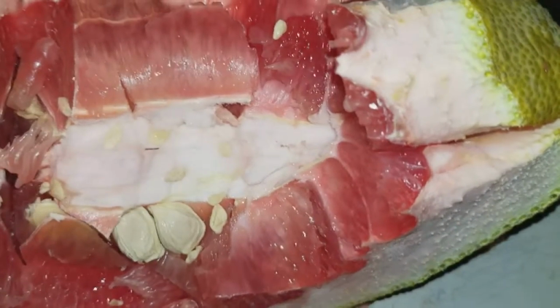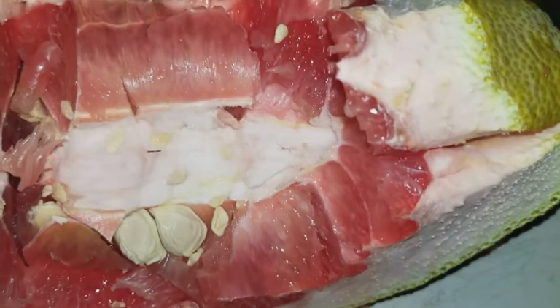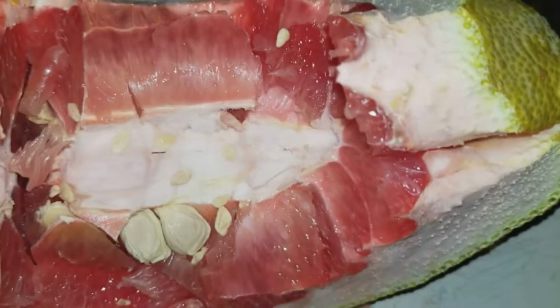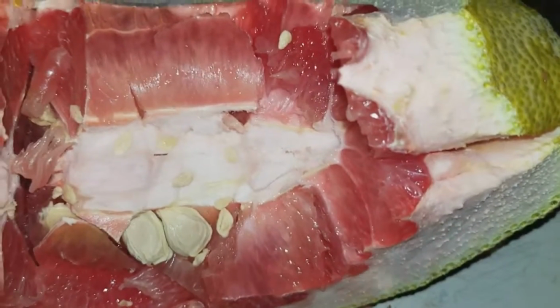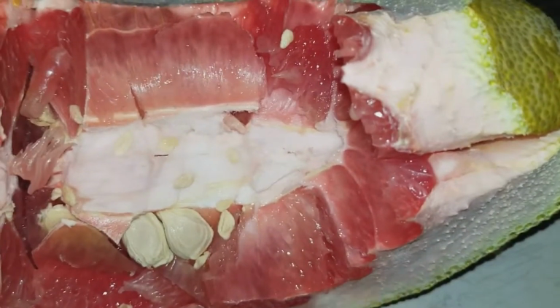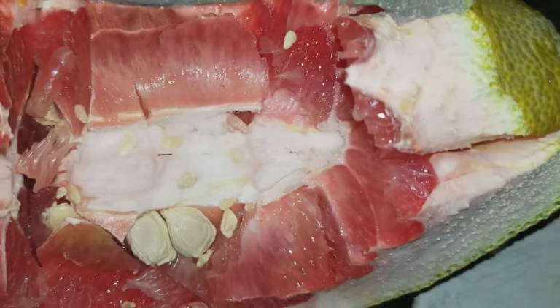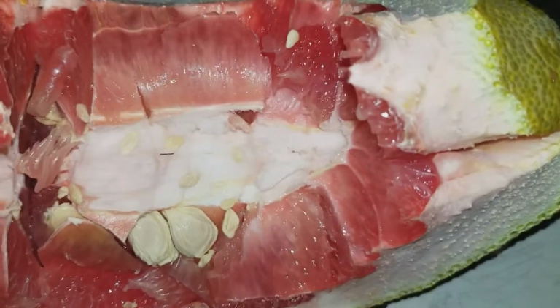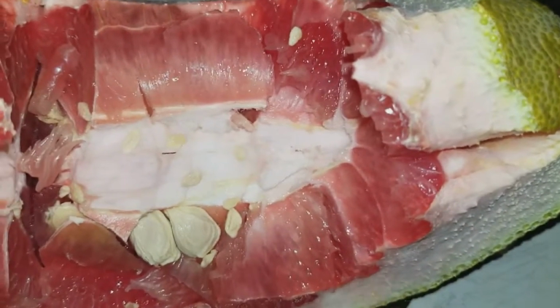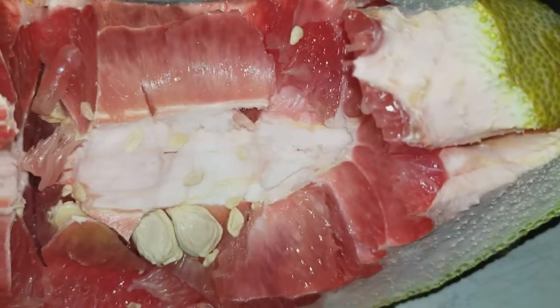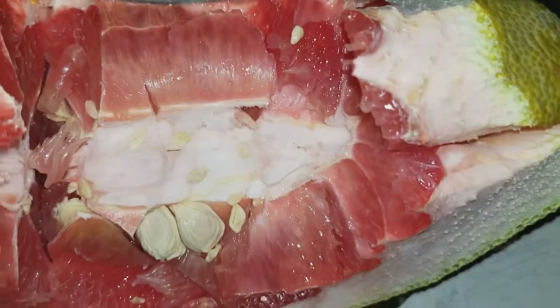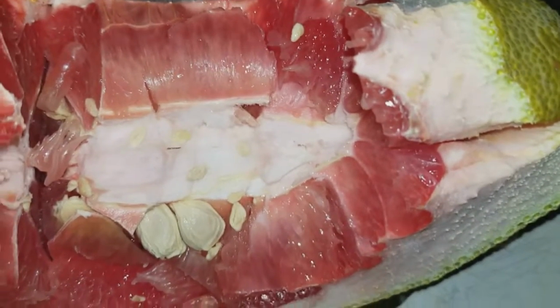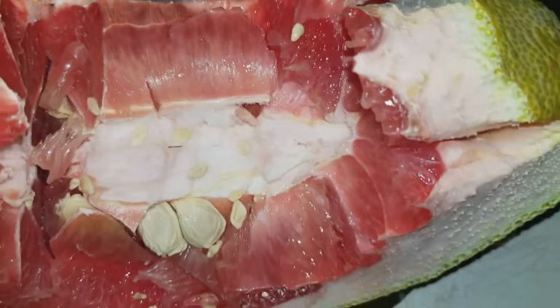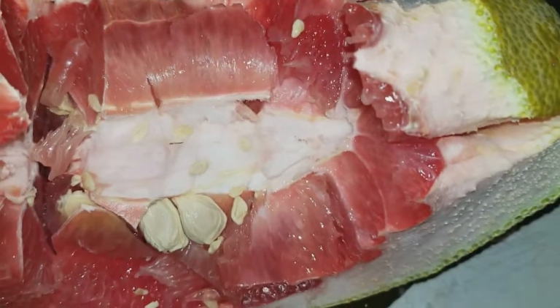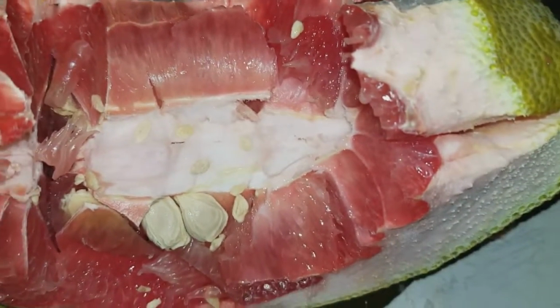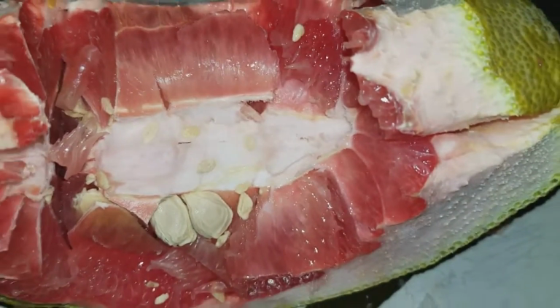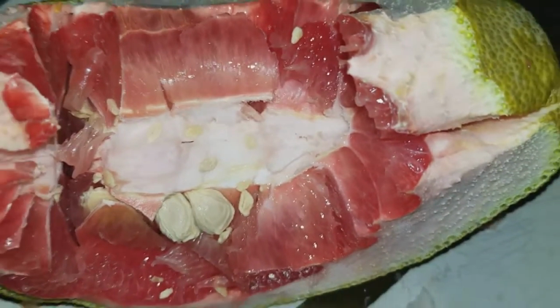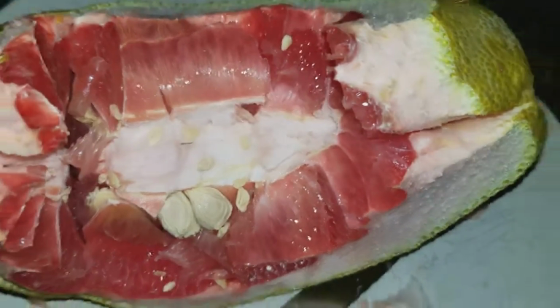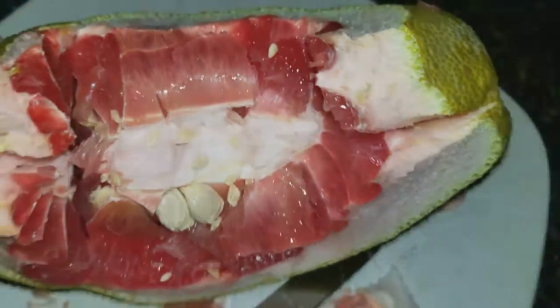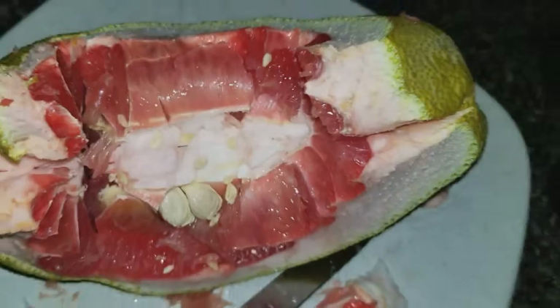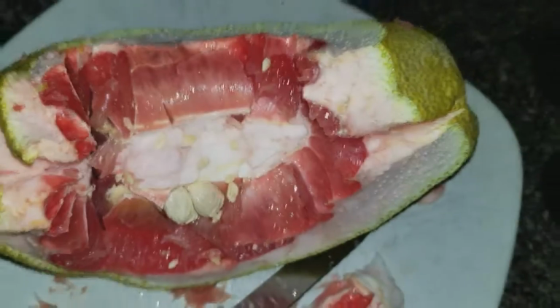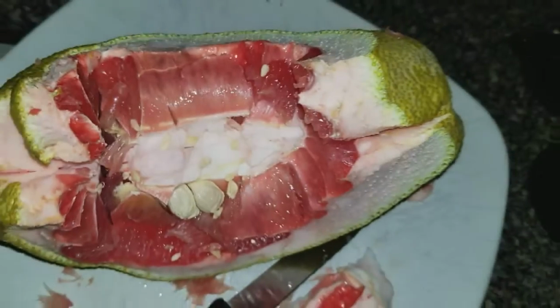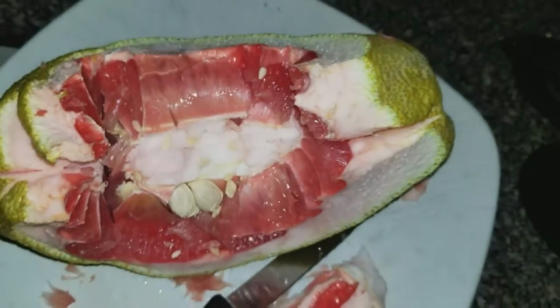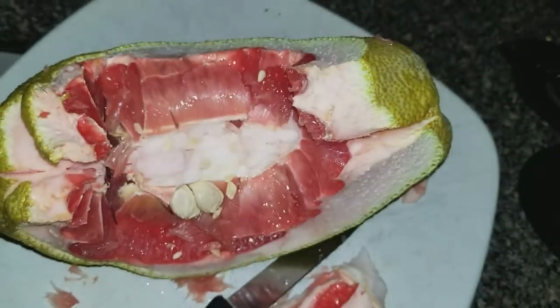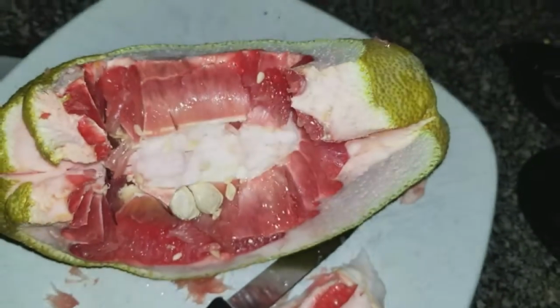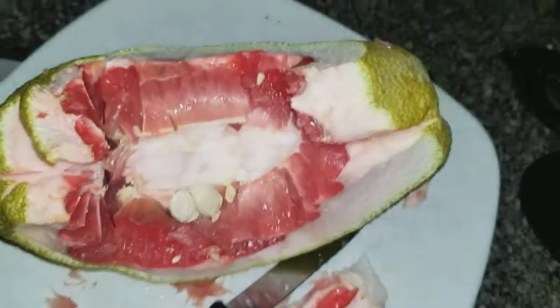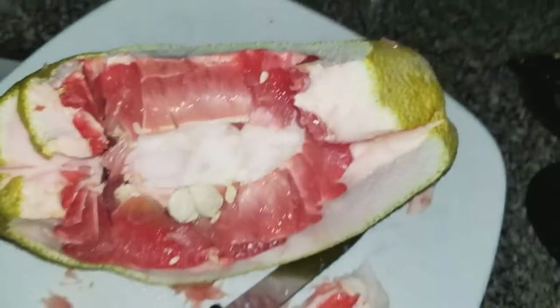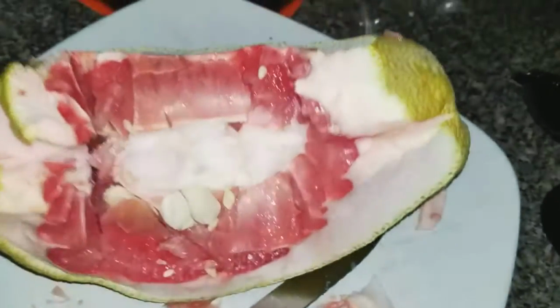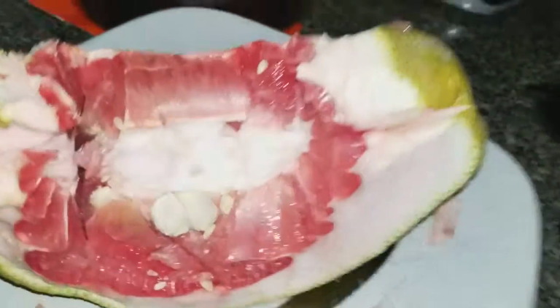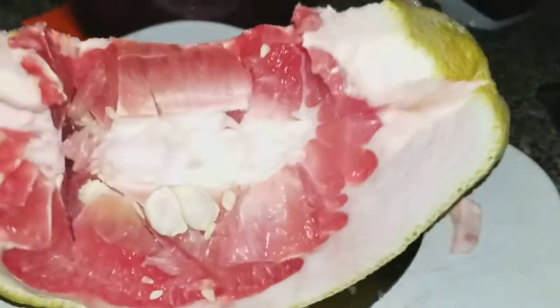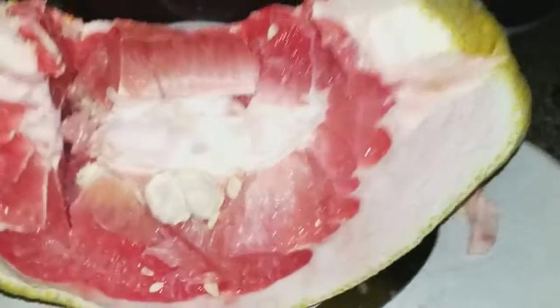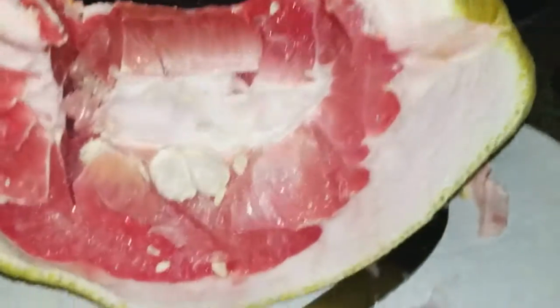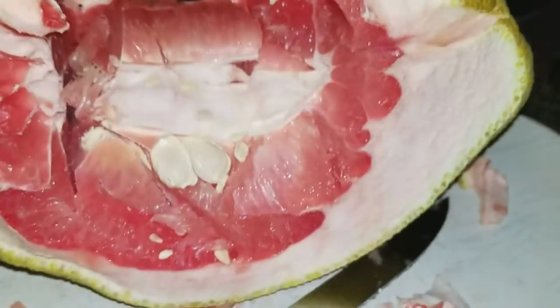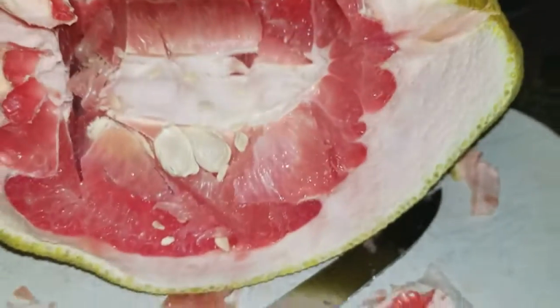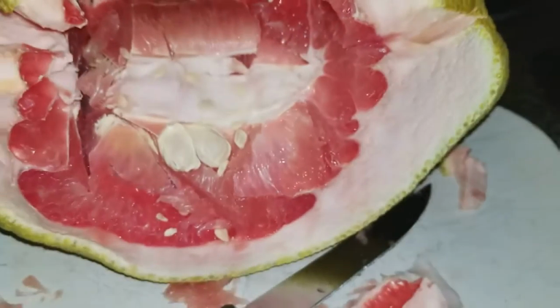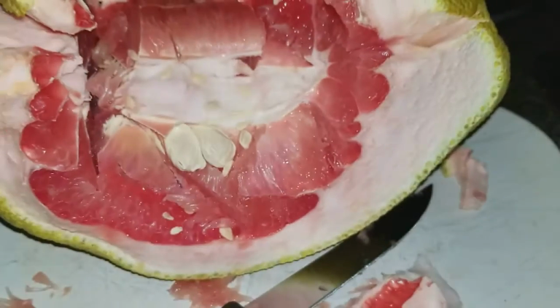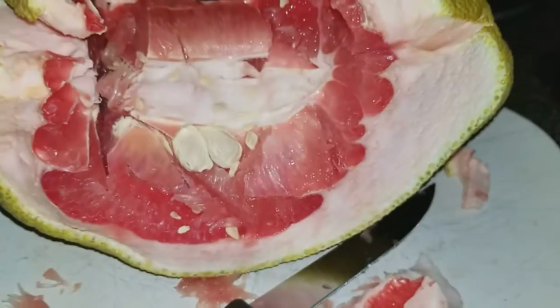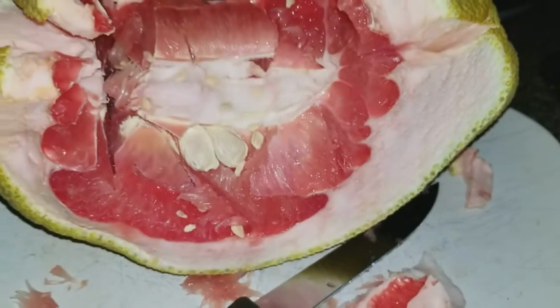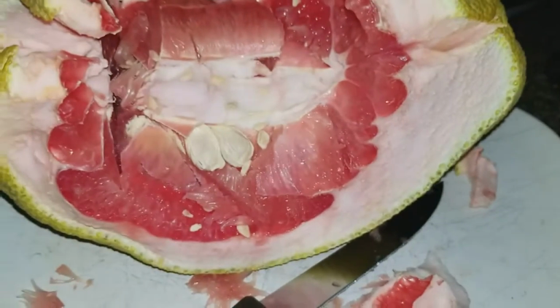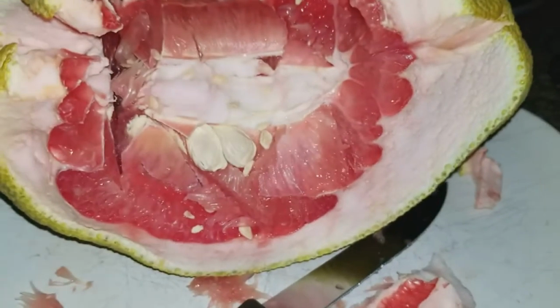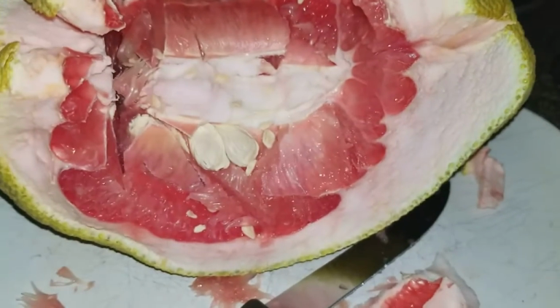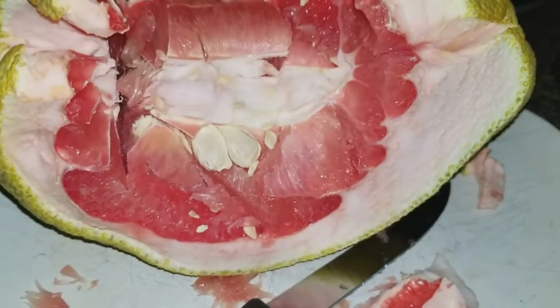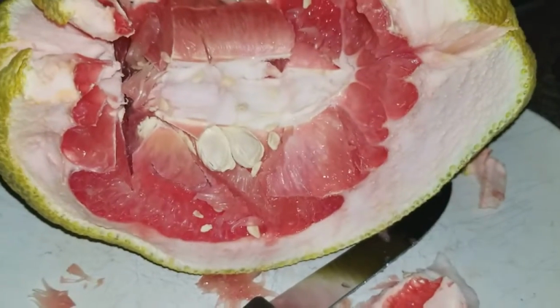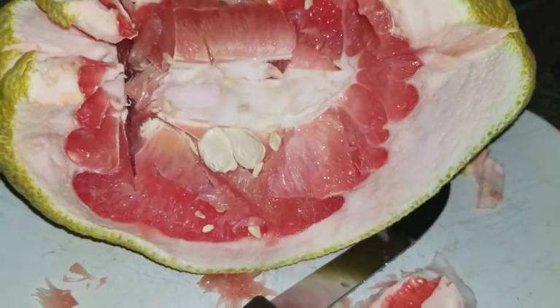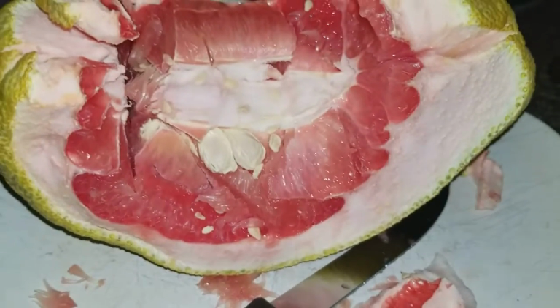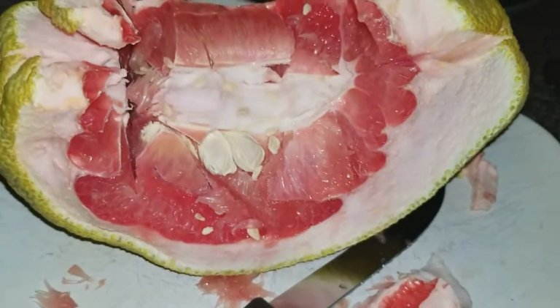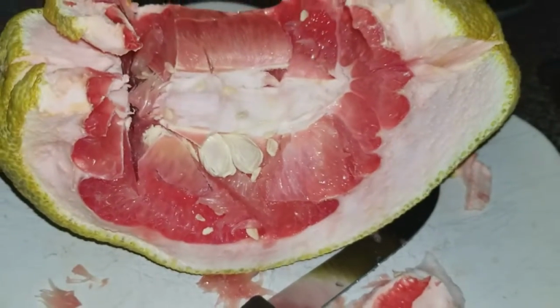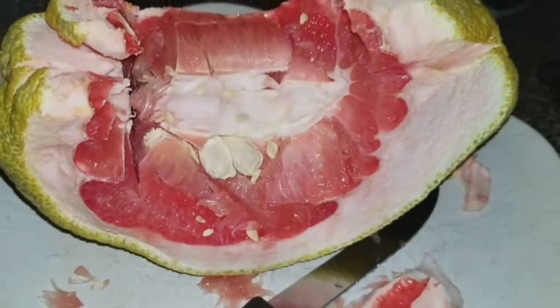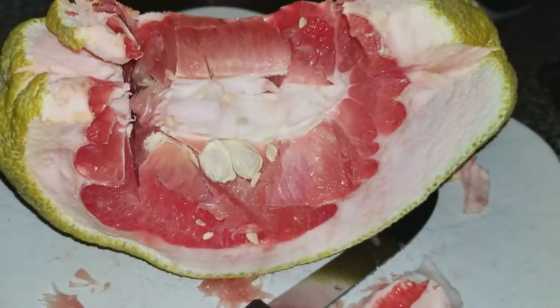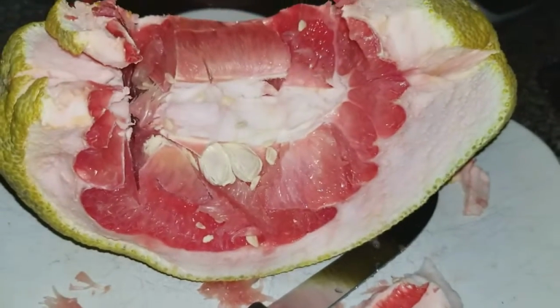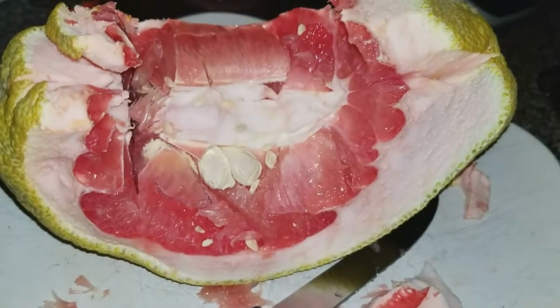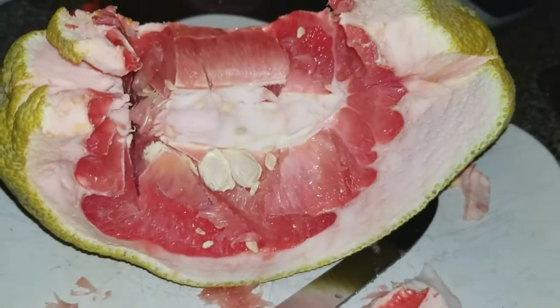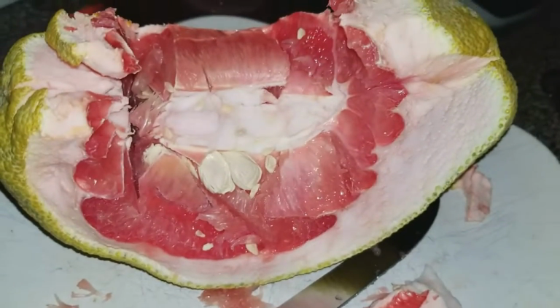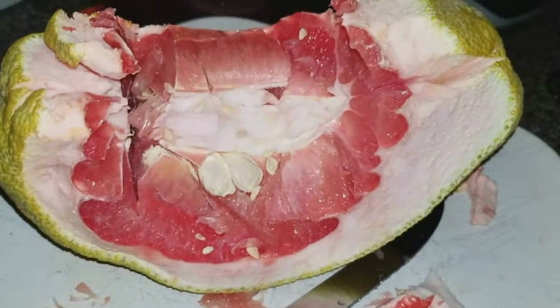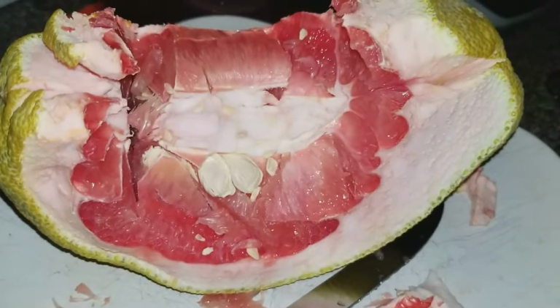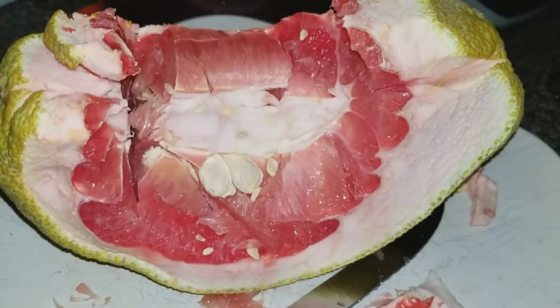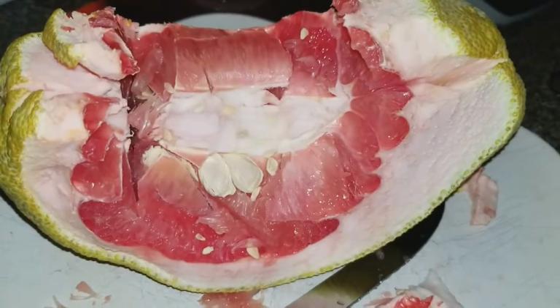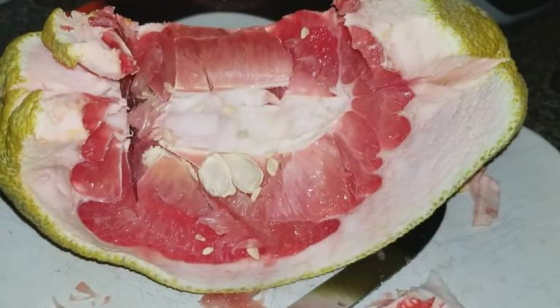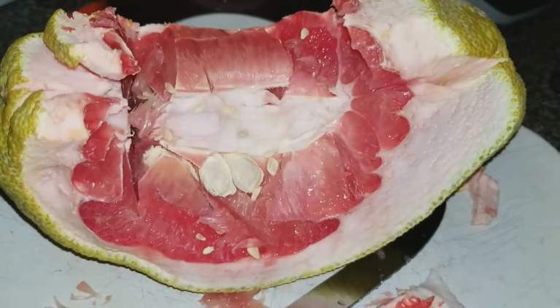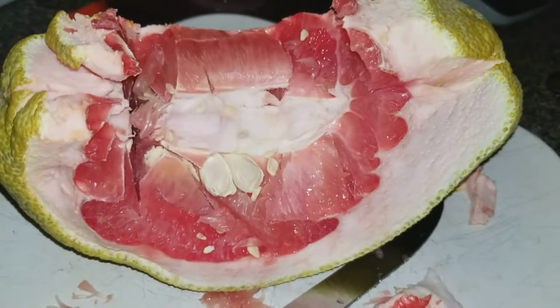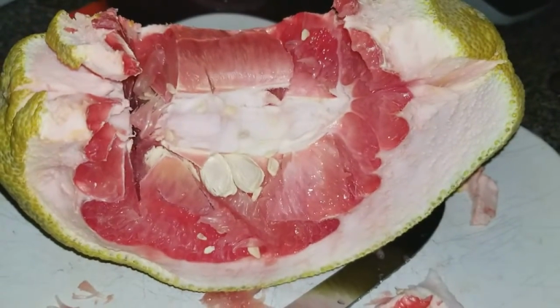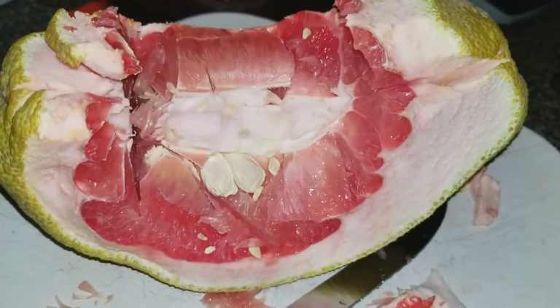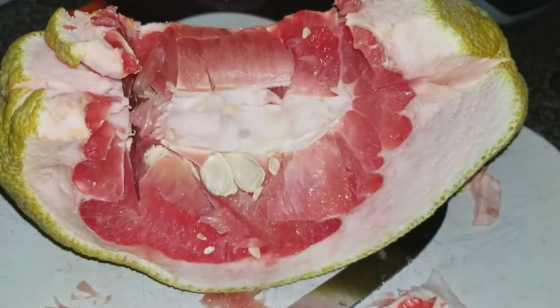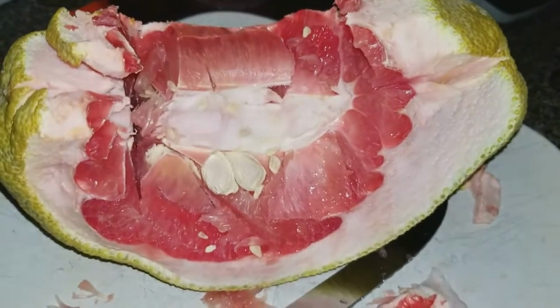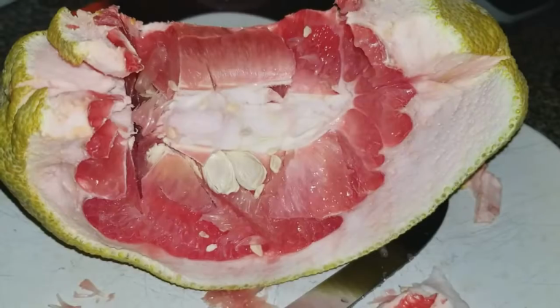Okay, that's the last time I'm going to buy one of these Taiwanese pomelos. Thank you, but no thank you.